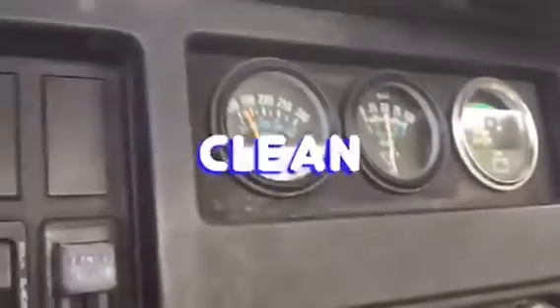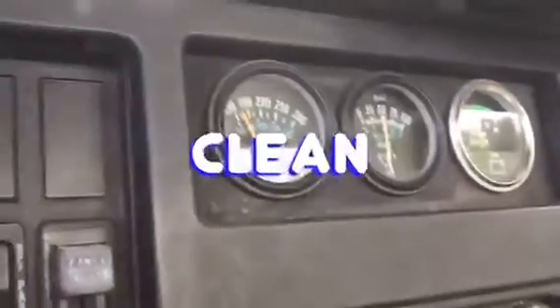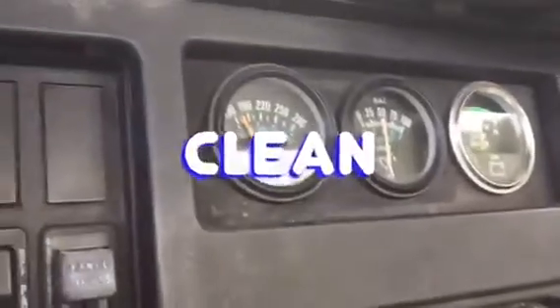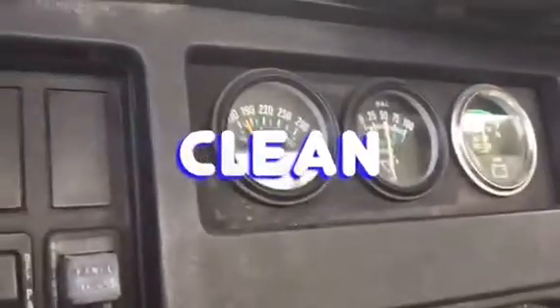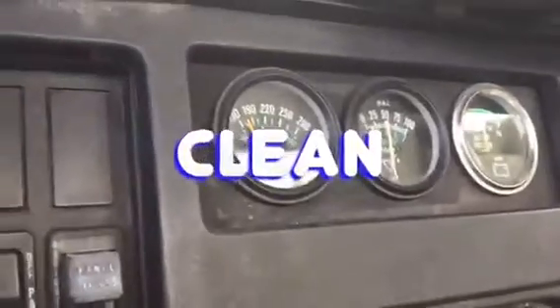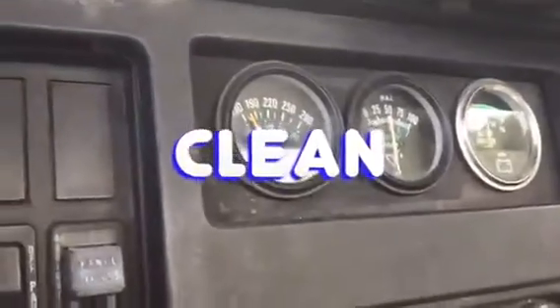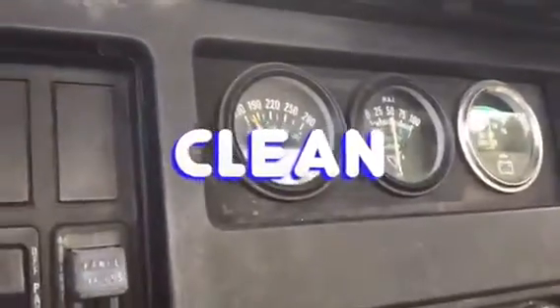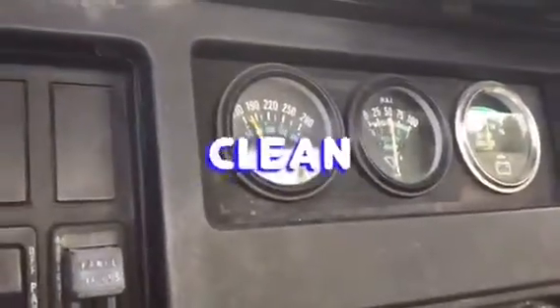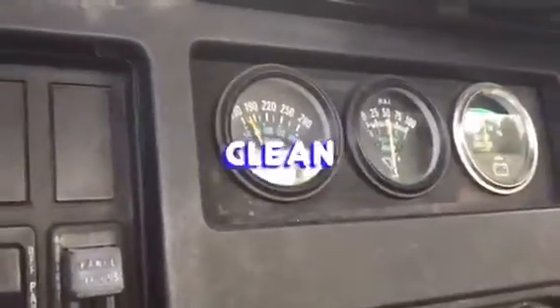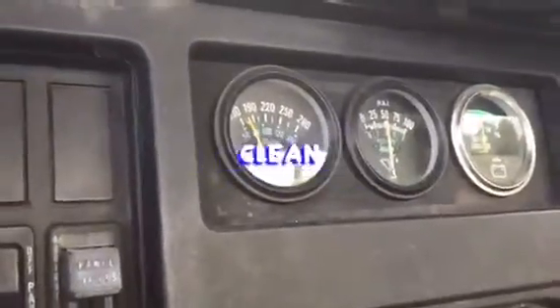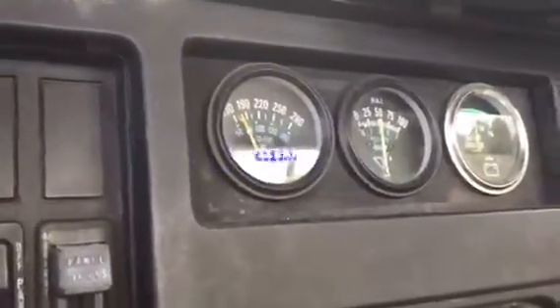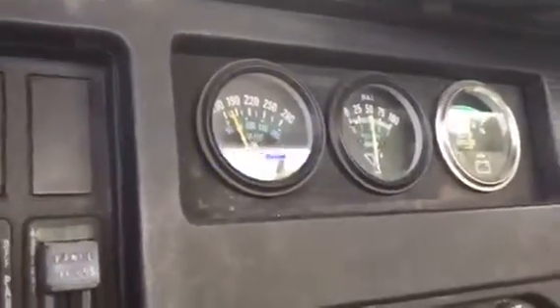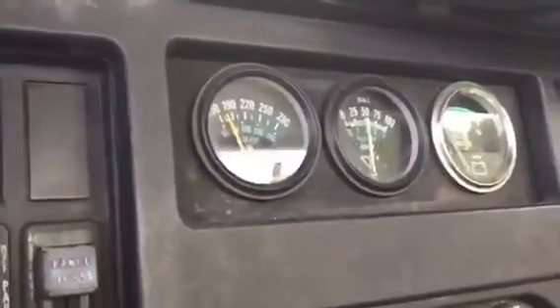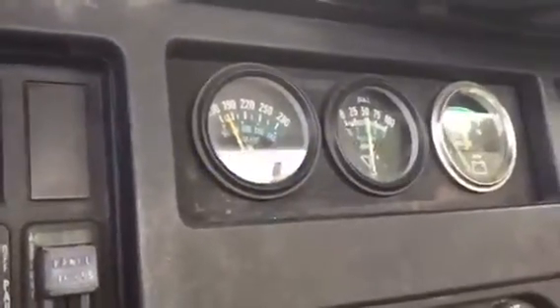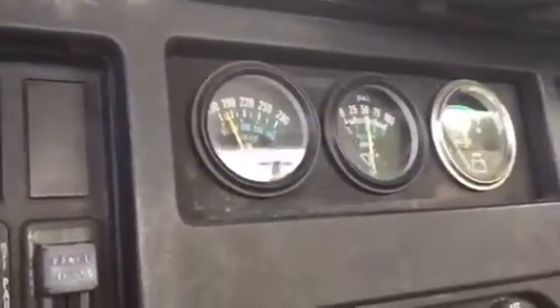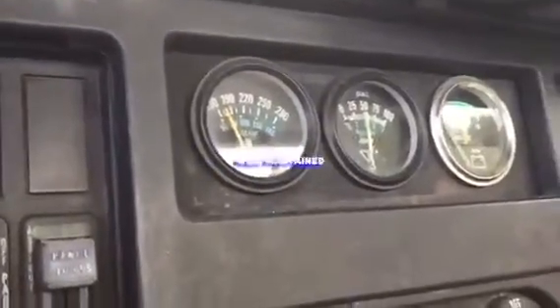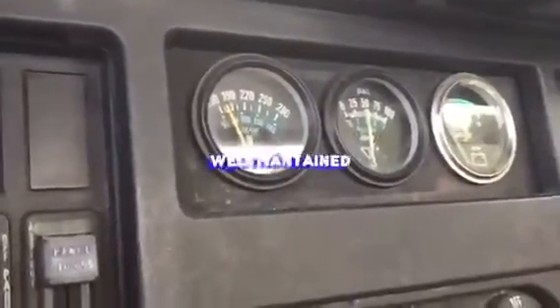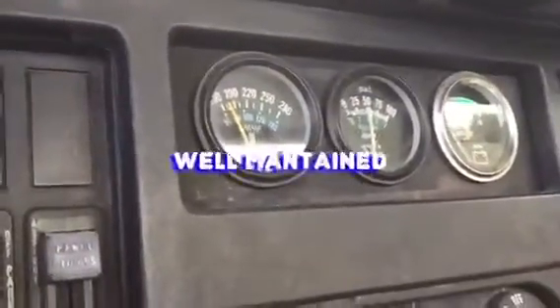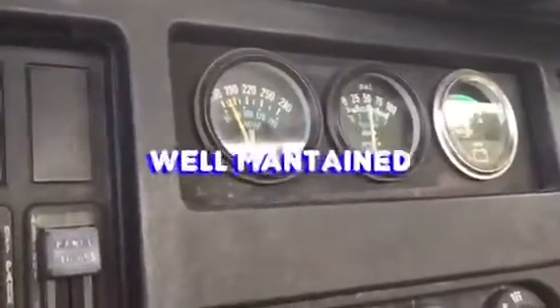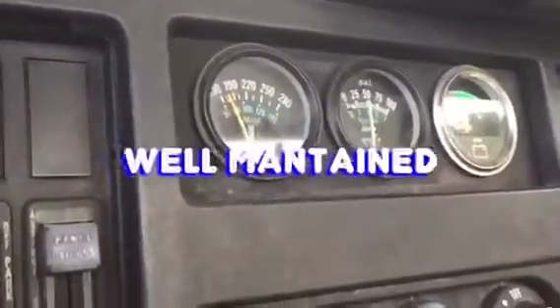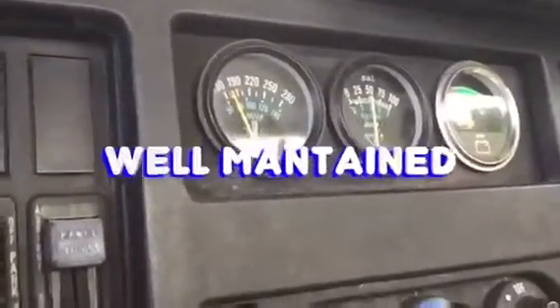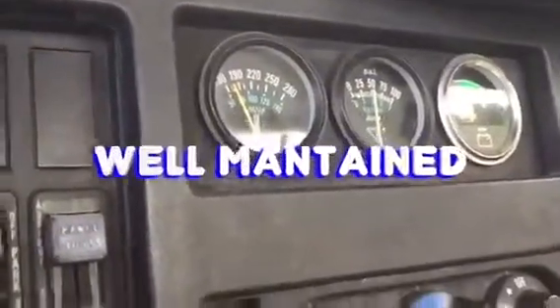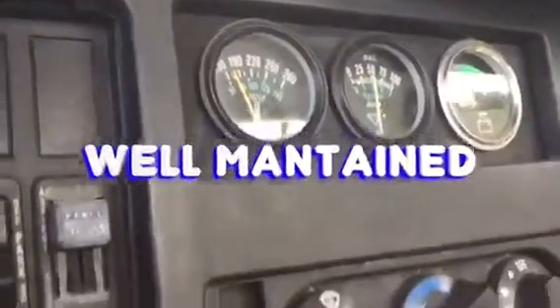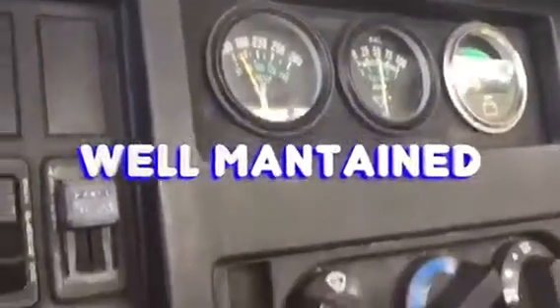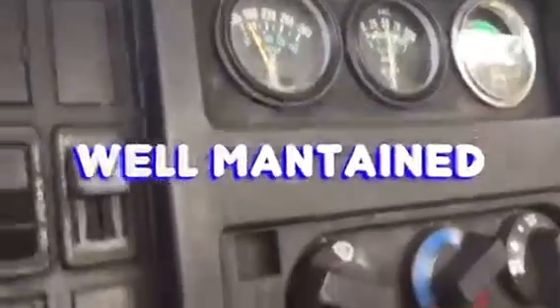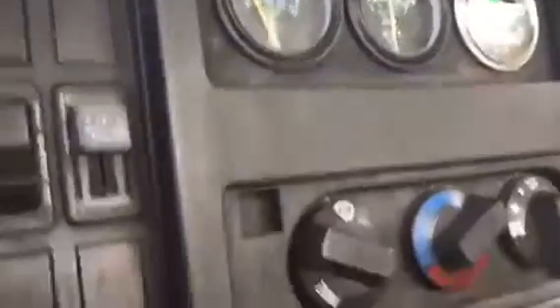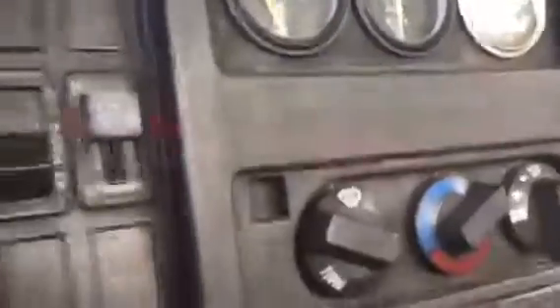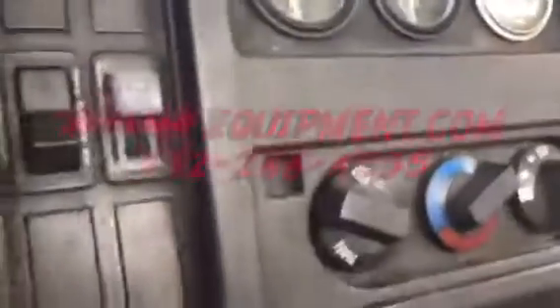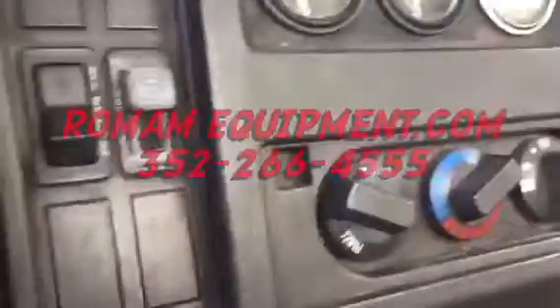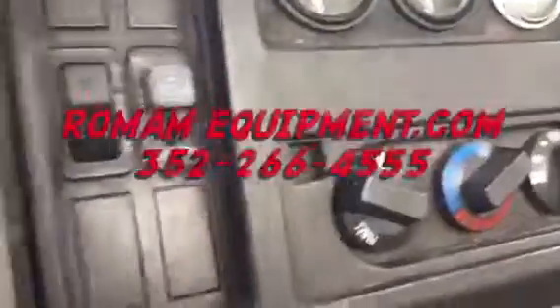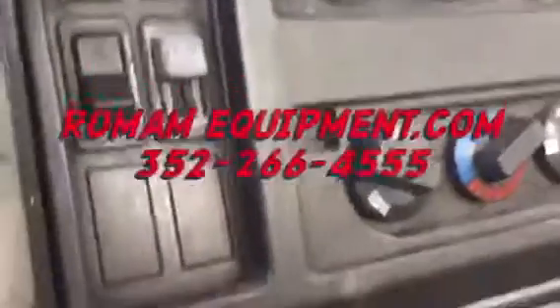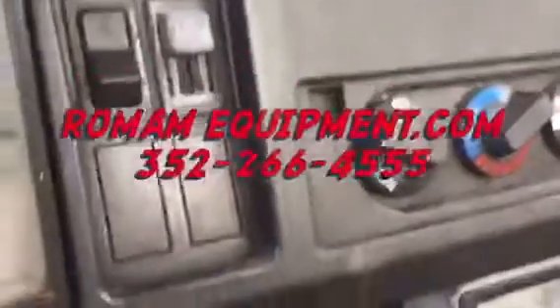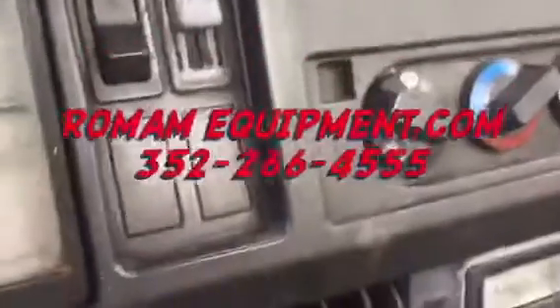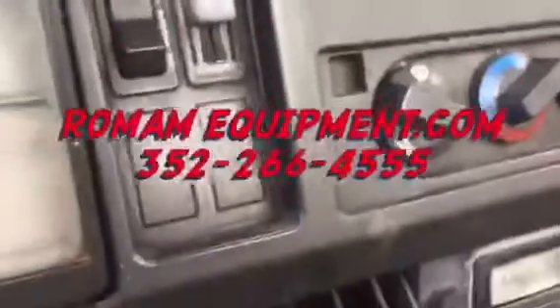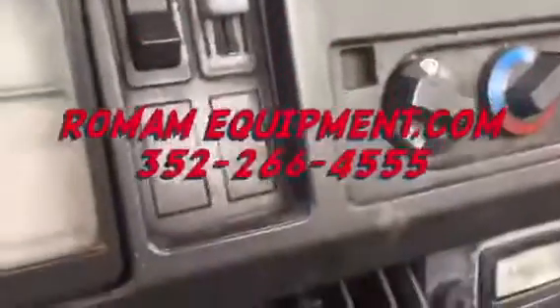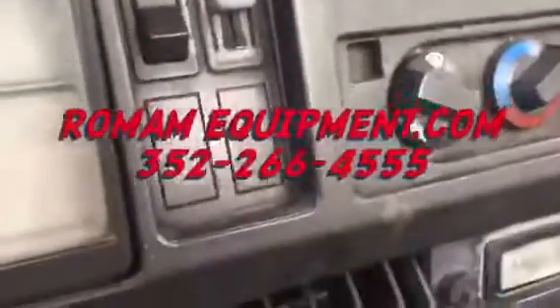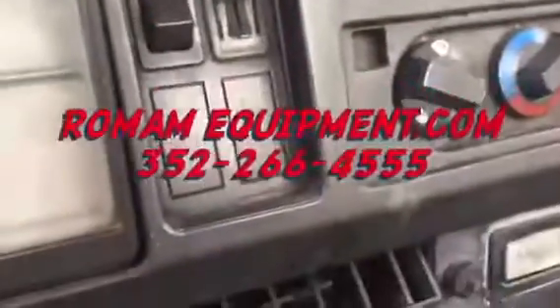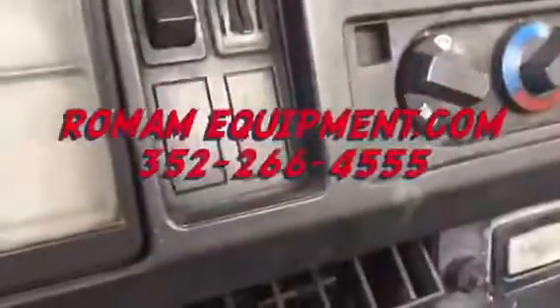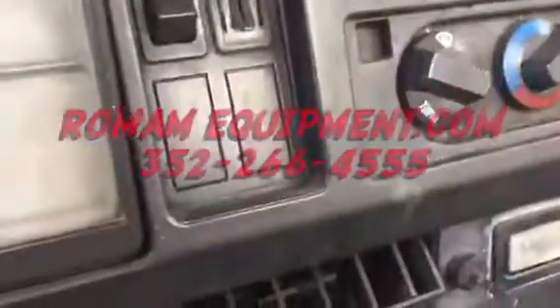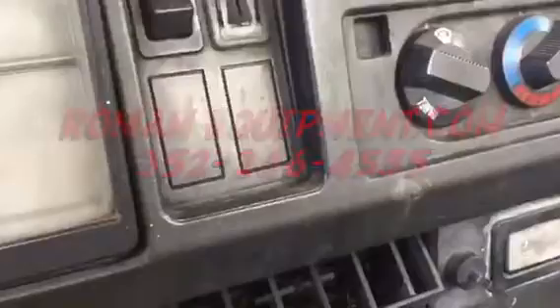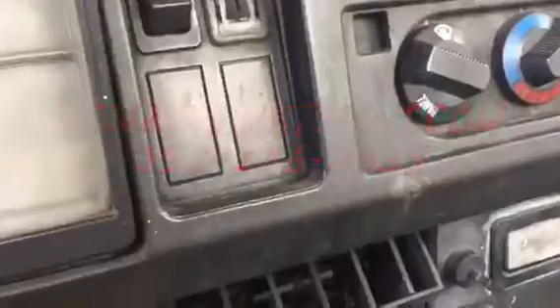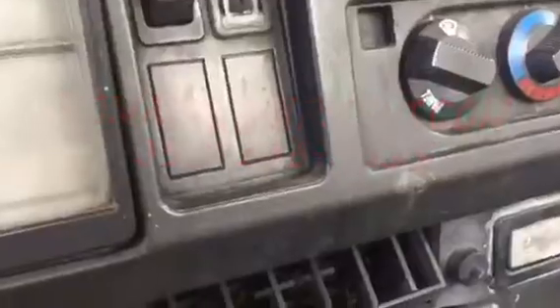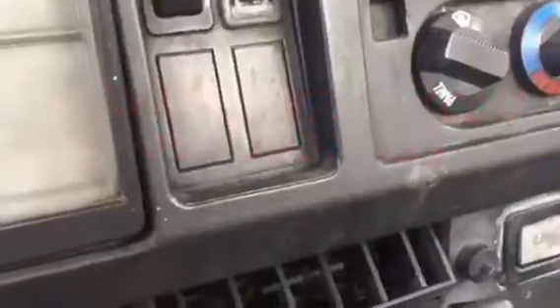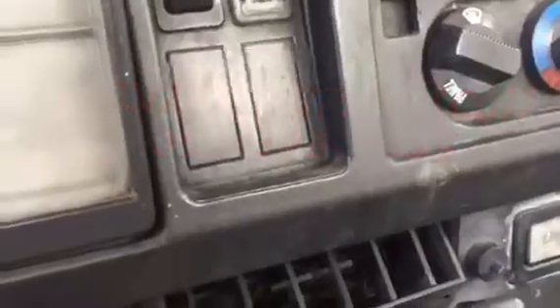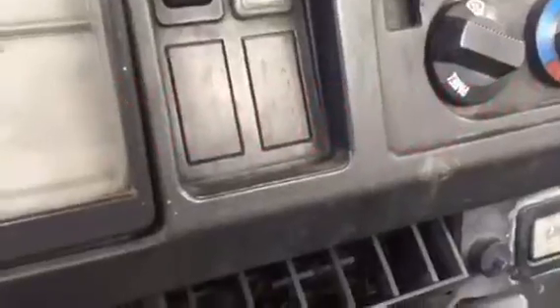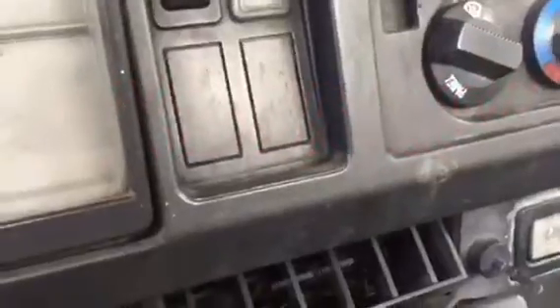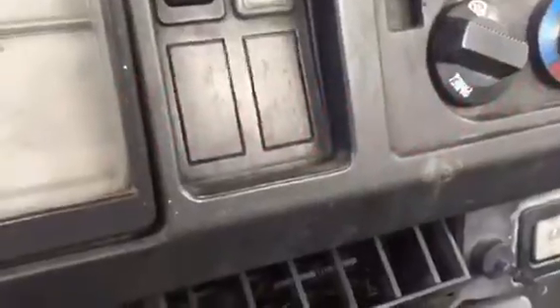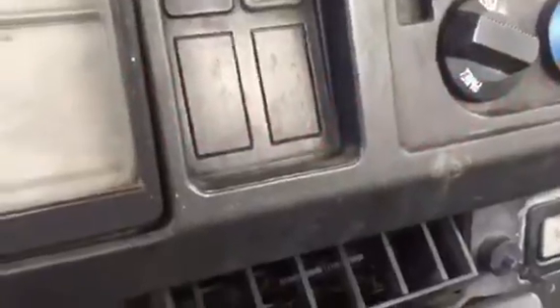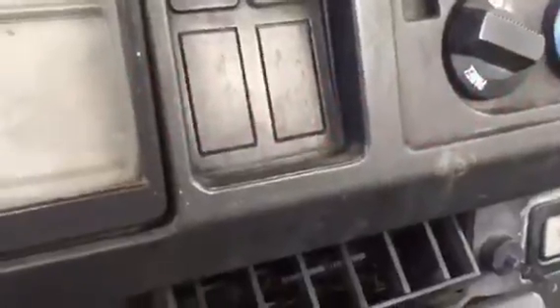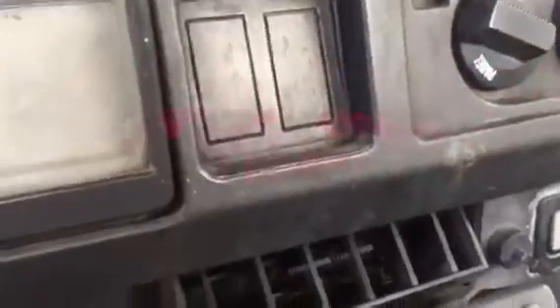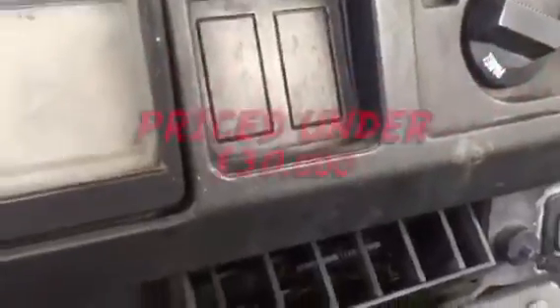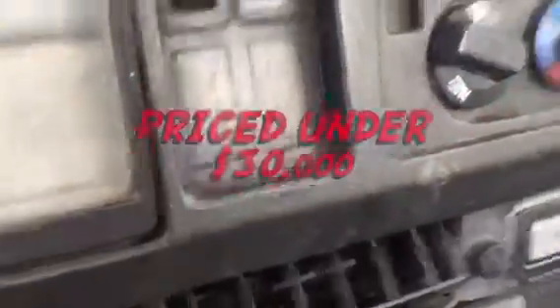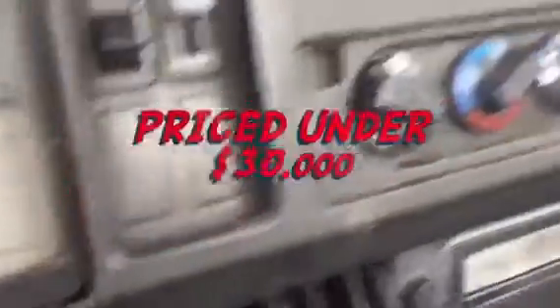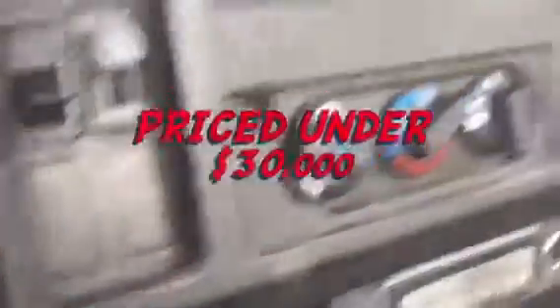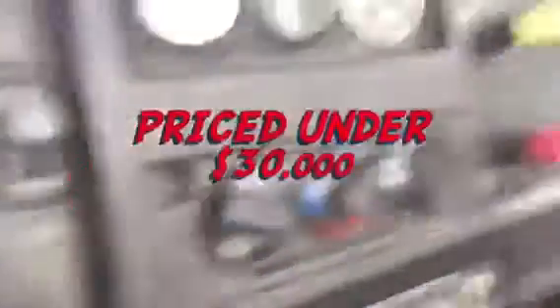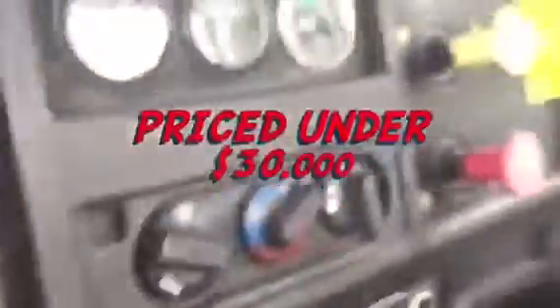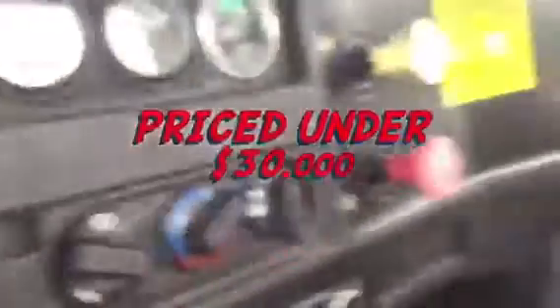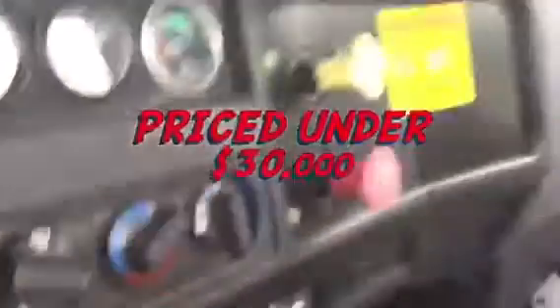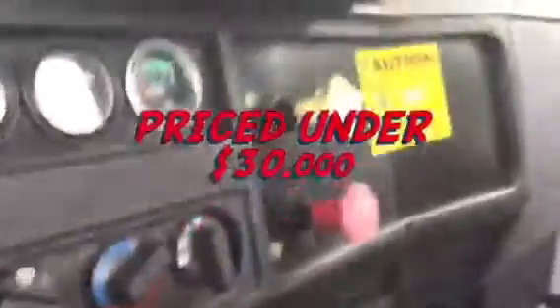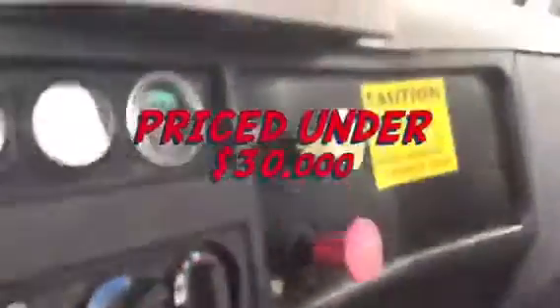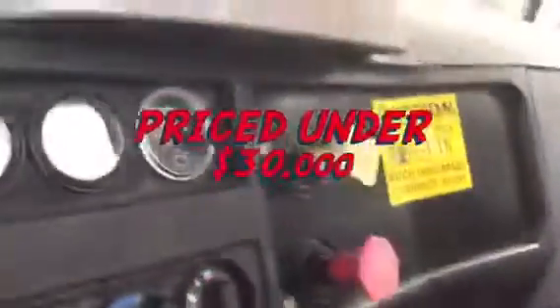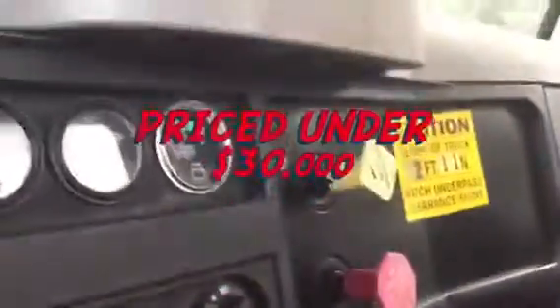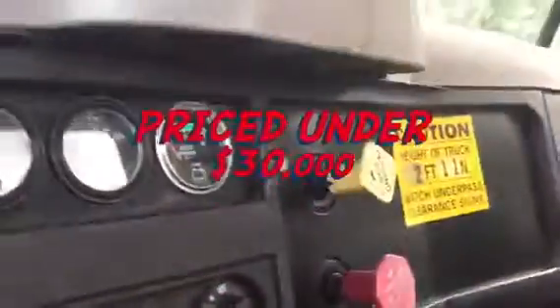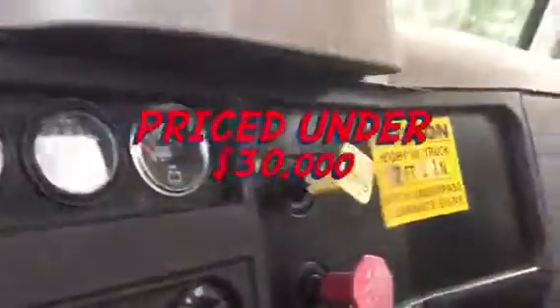For a very clean, well-maintained truck, call Roman Equipment today. This truck is priced under $30,000.